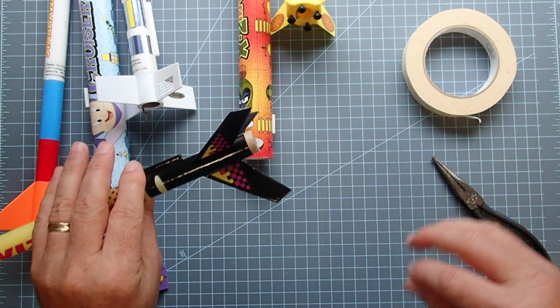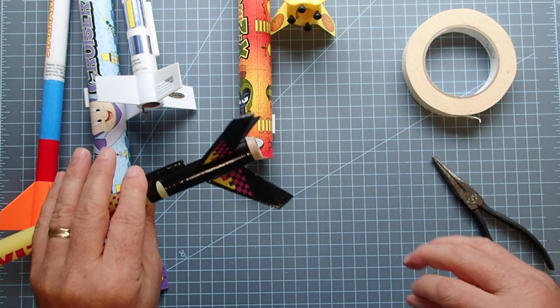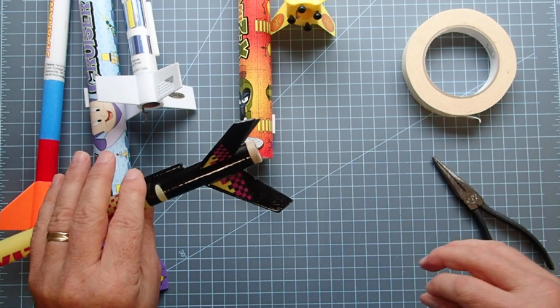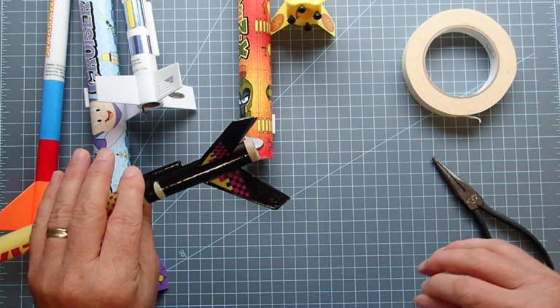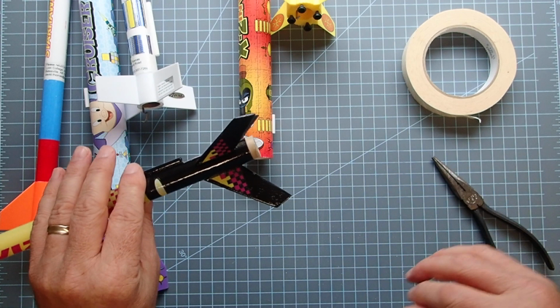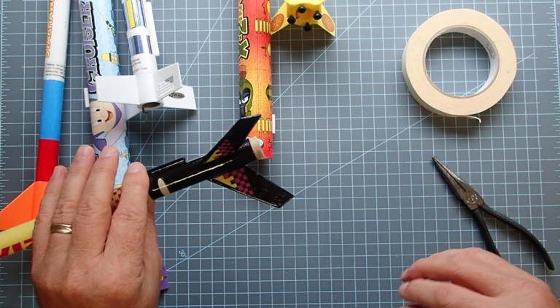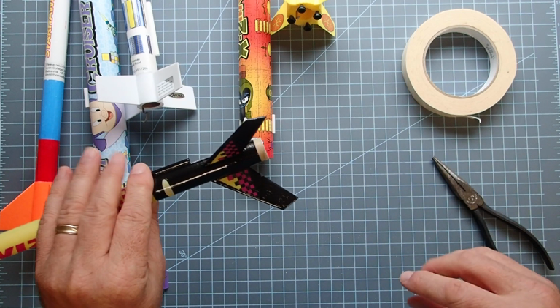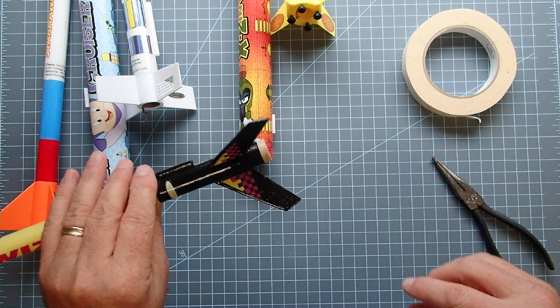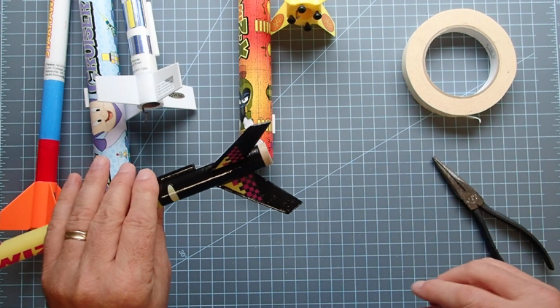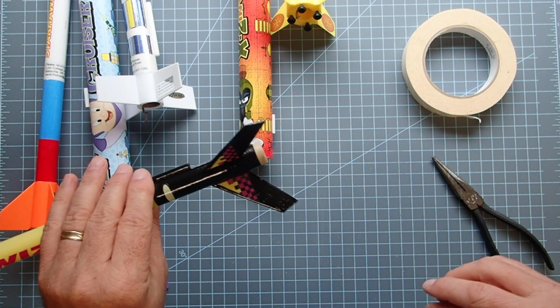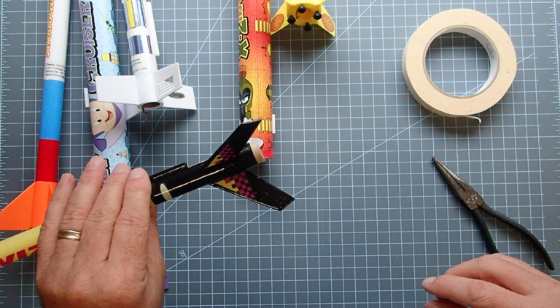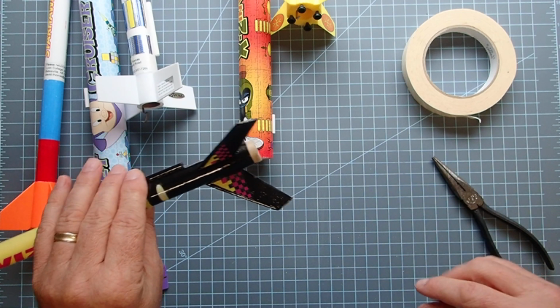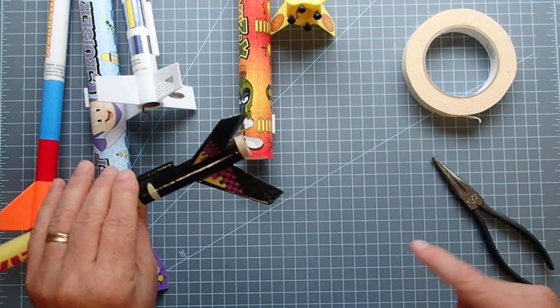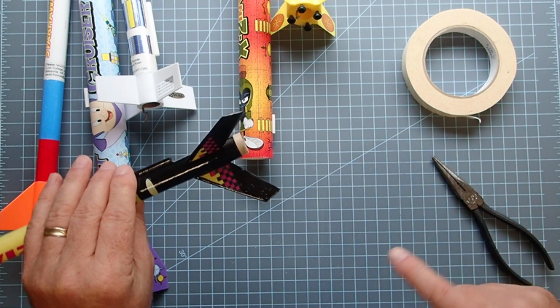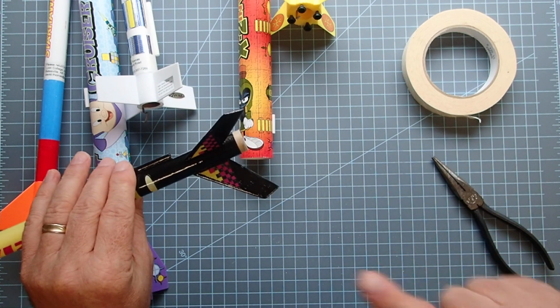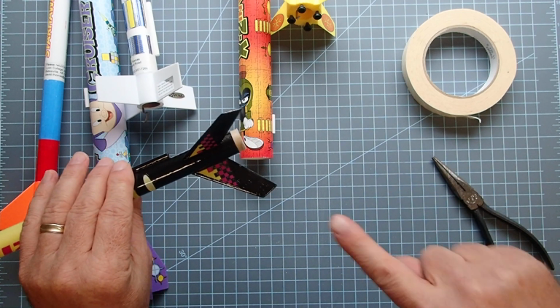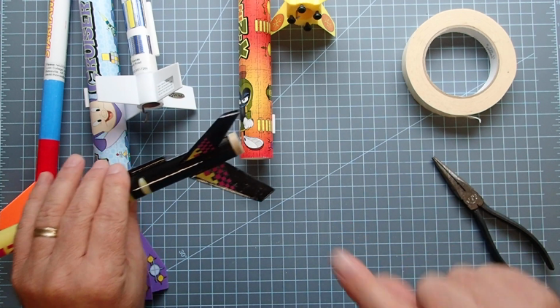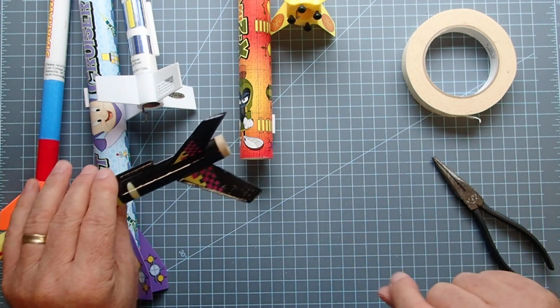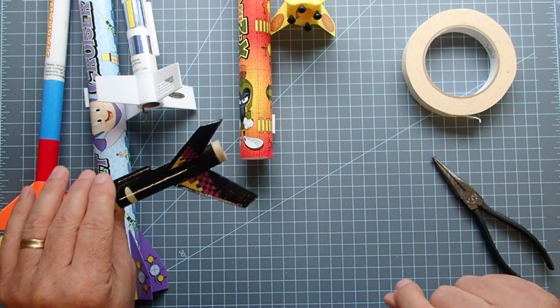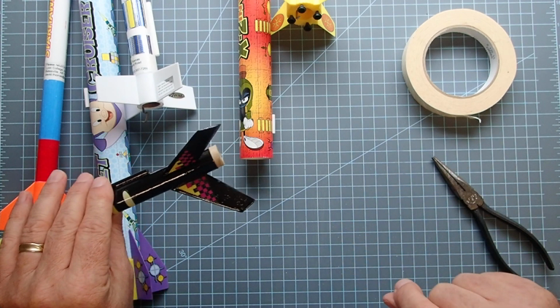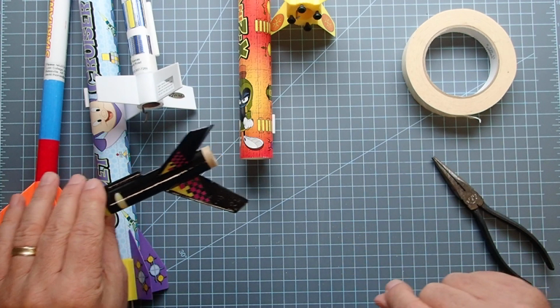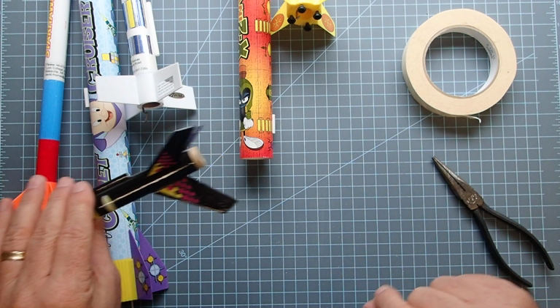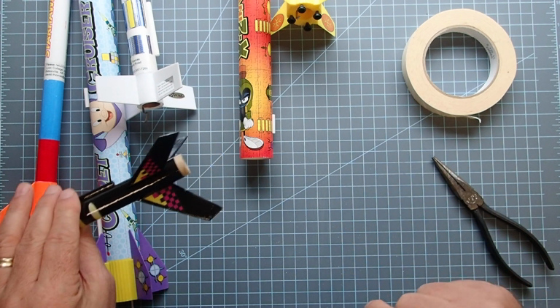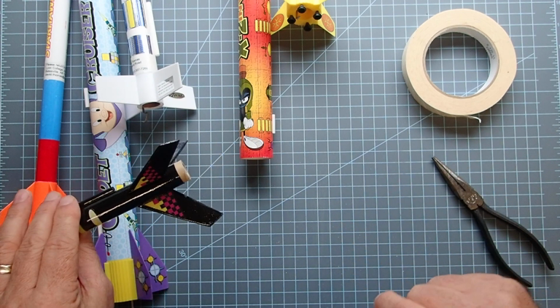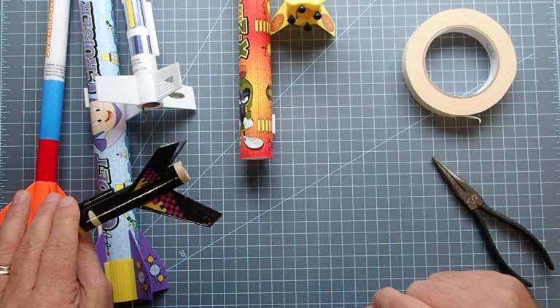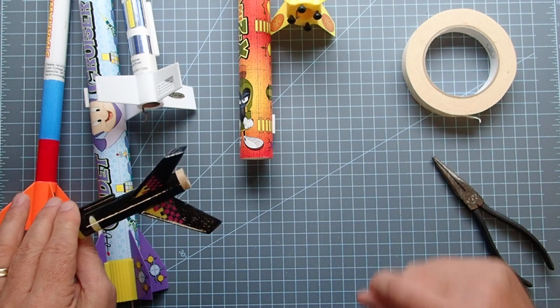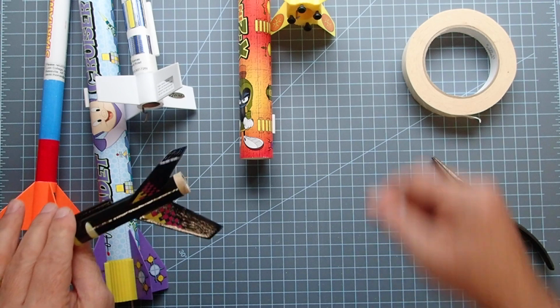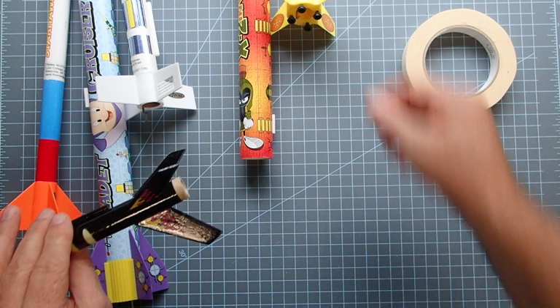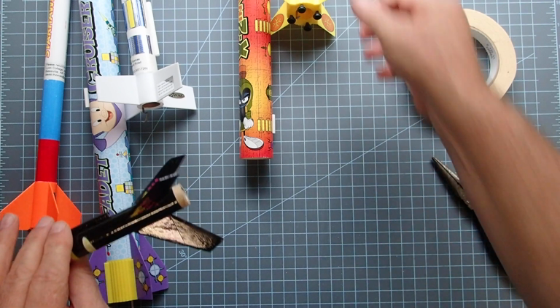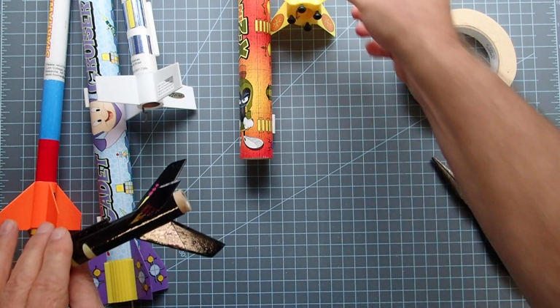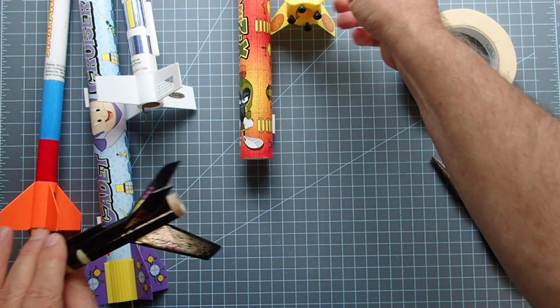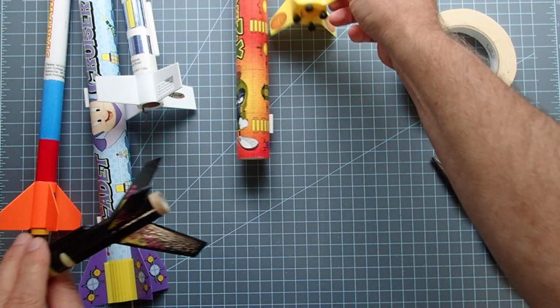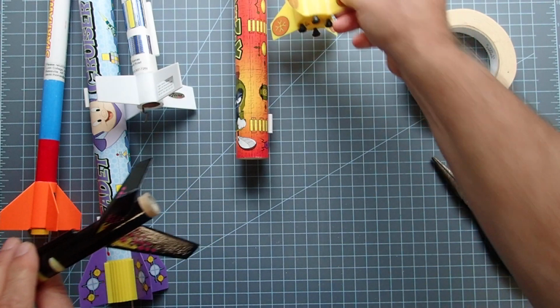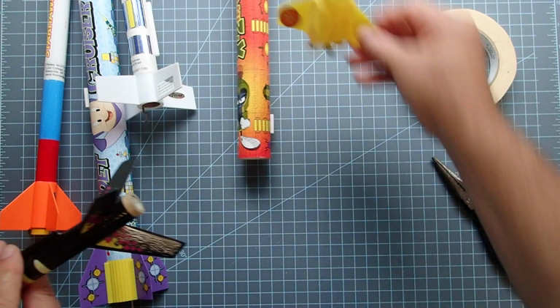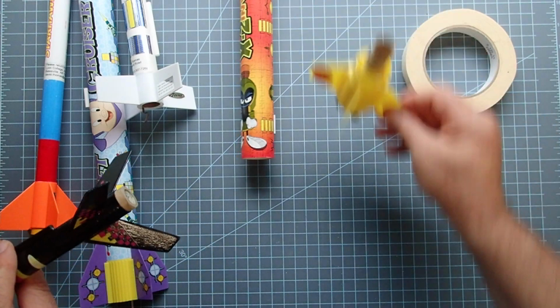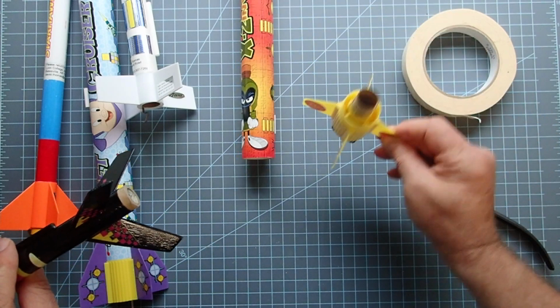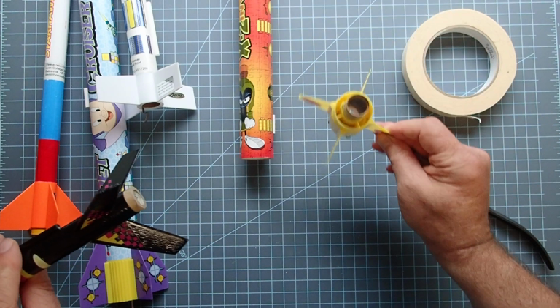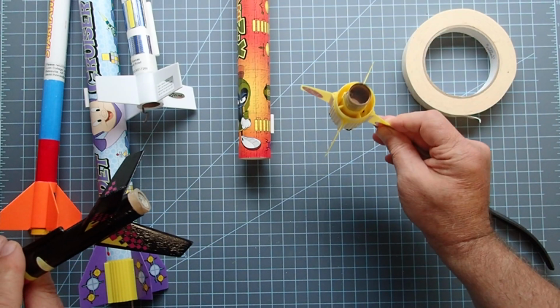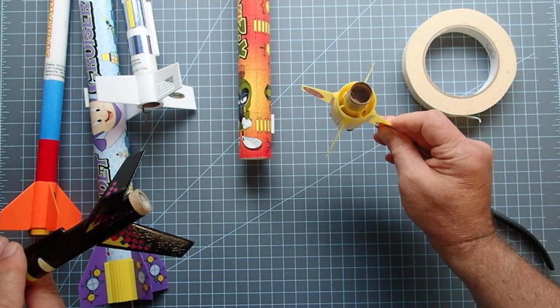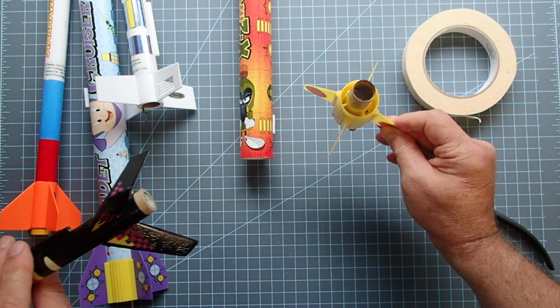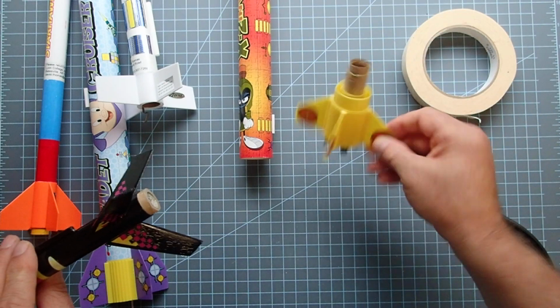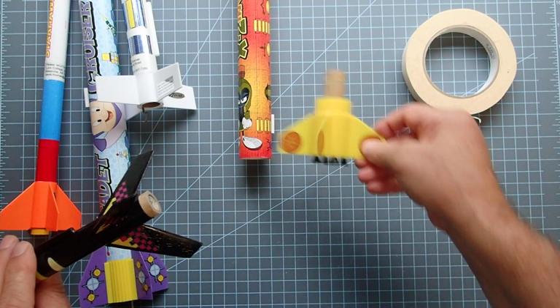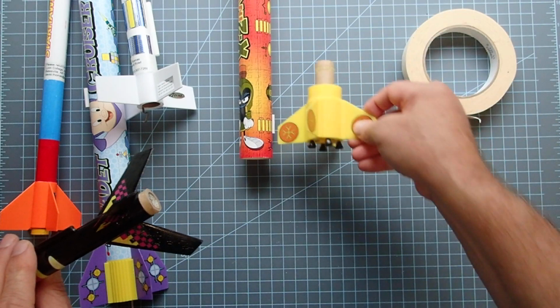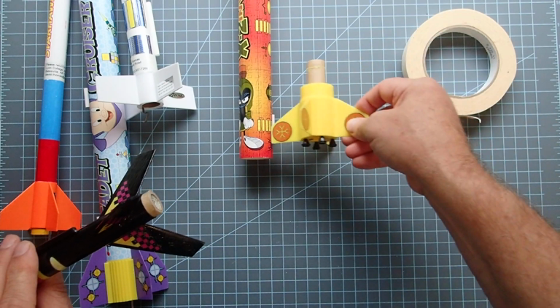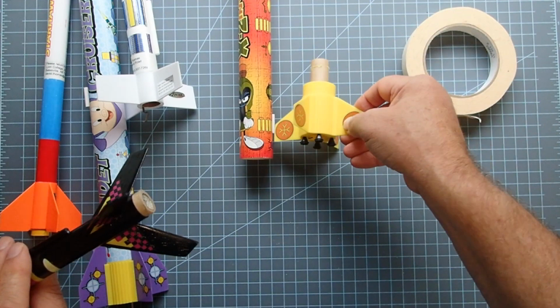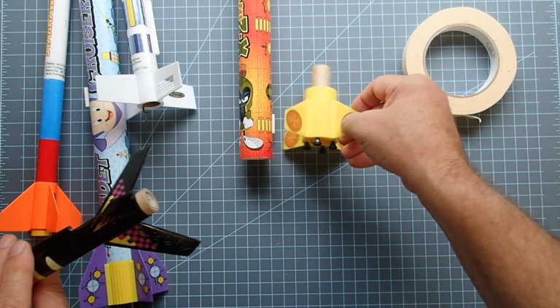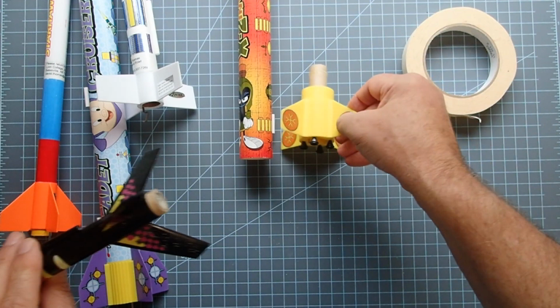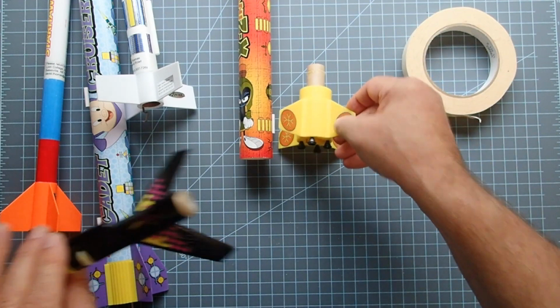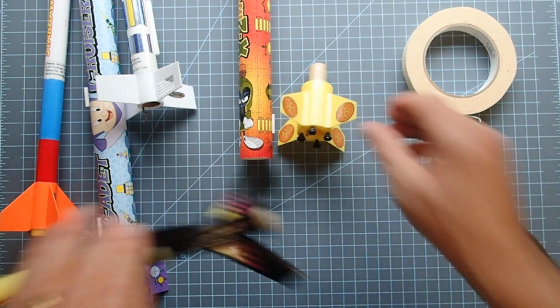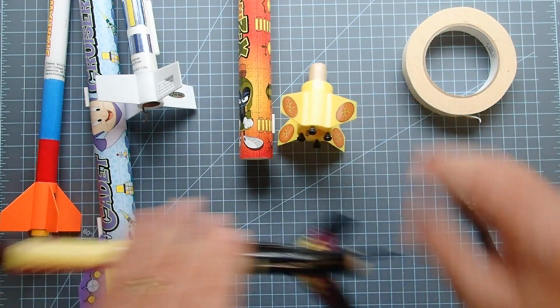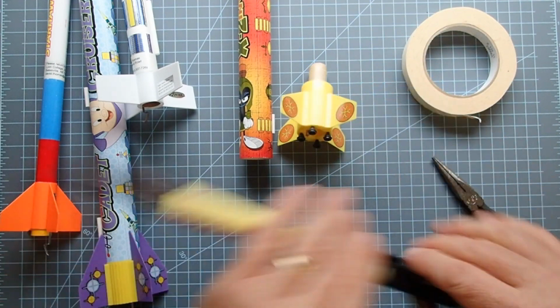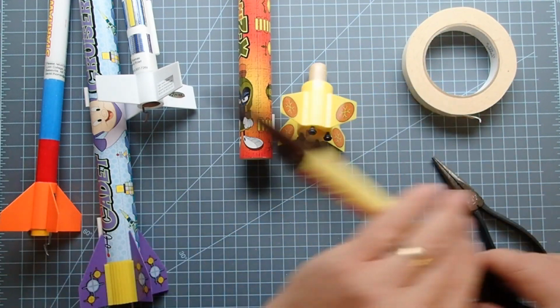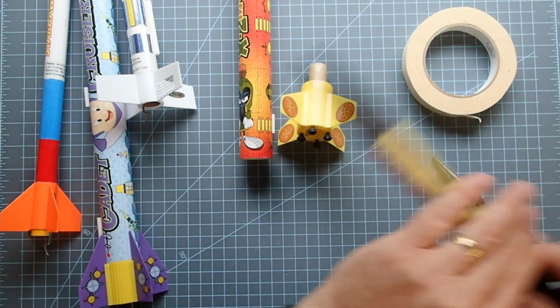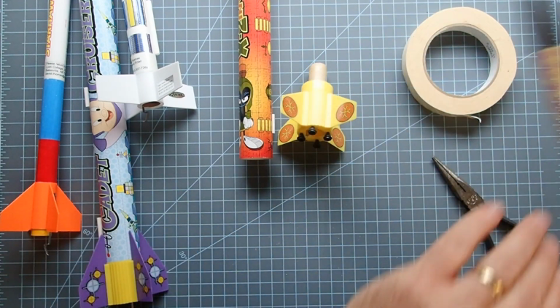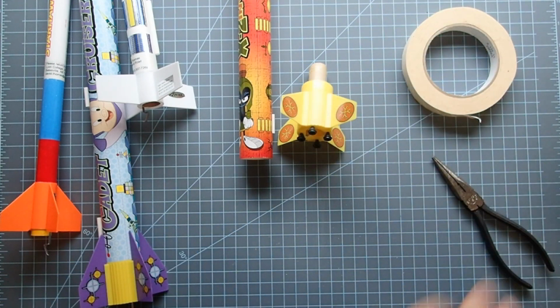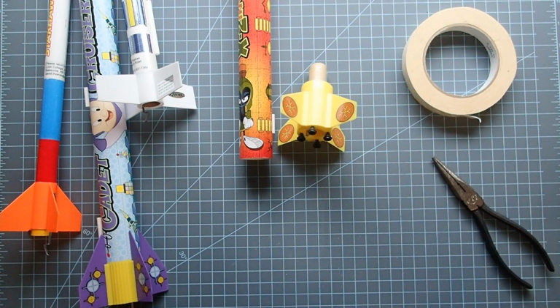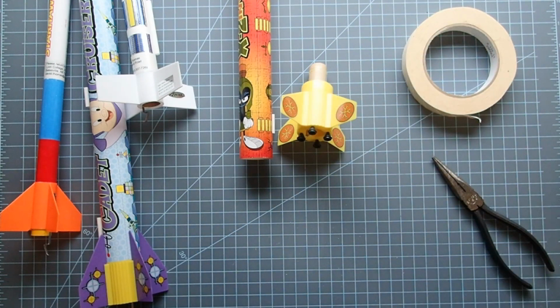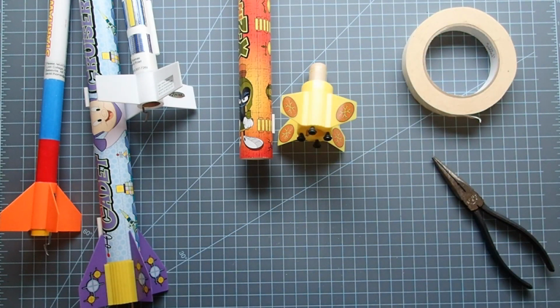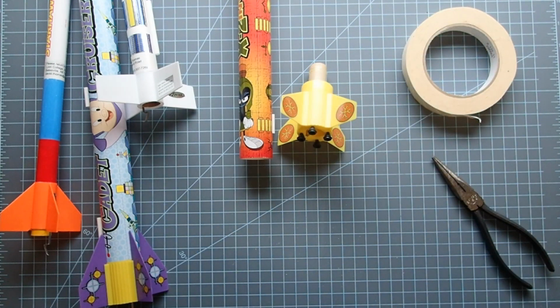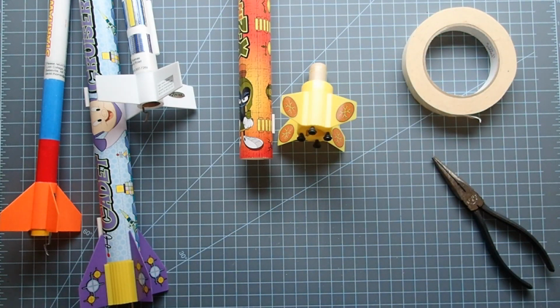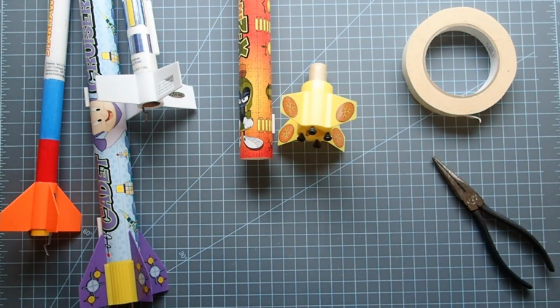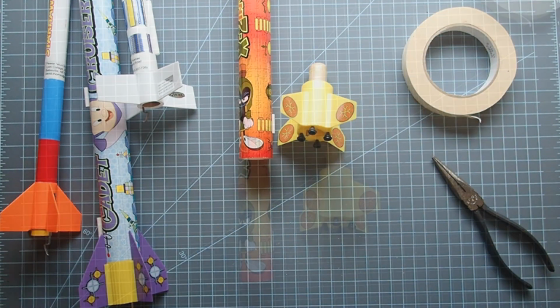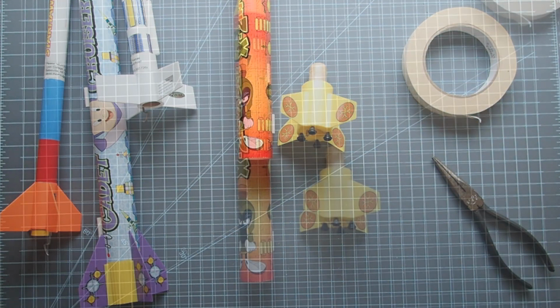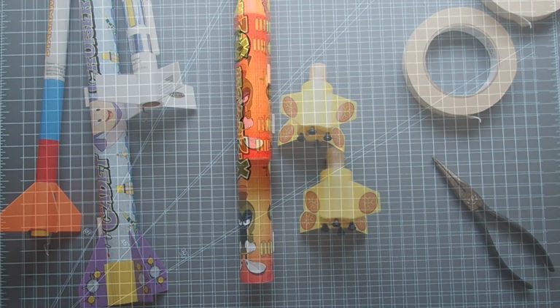Those are the basic types of motor retention you'll see. In general it's either going to have a clip, a twist or screw-on retainer, or some sort of friction fit. I'm going to put these aside and when we come back we'll work on what to do when you have a glue failure in your rocket.